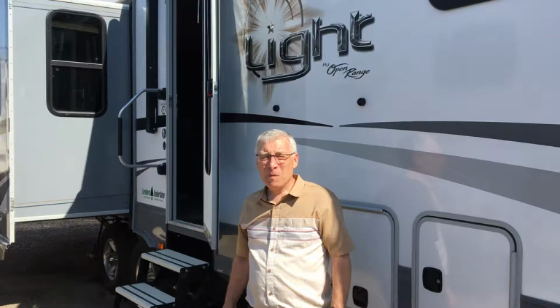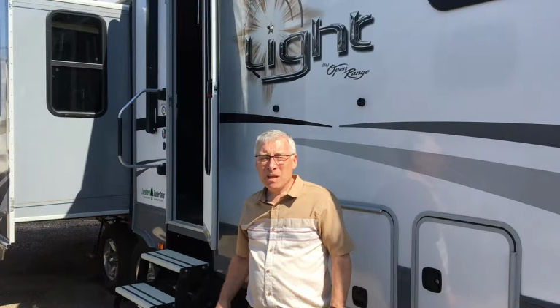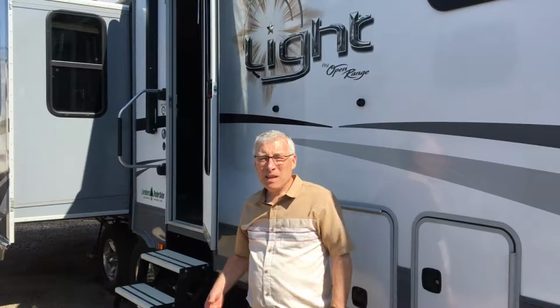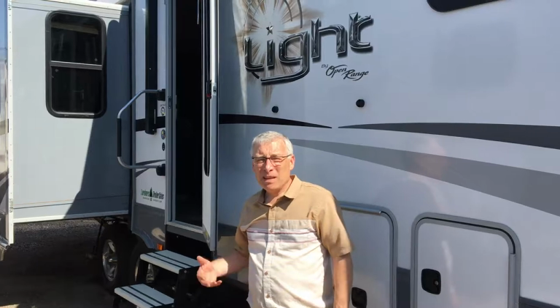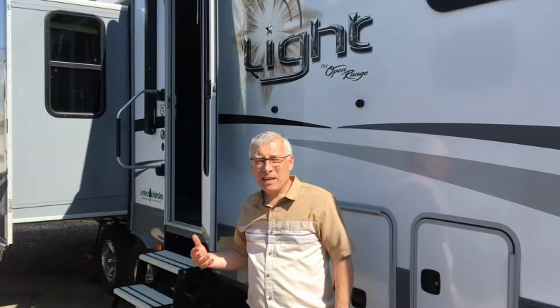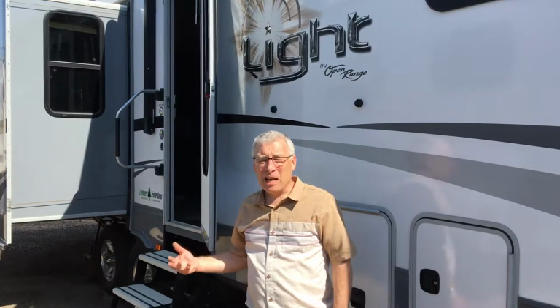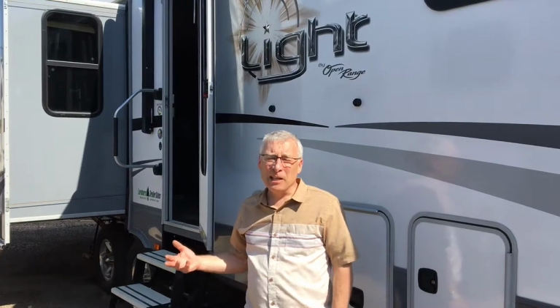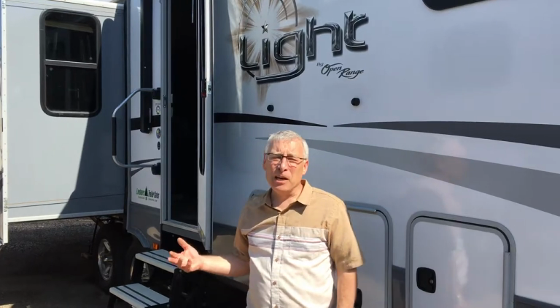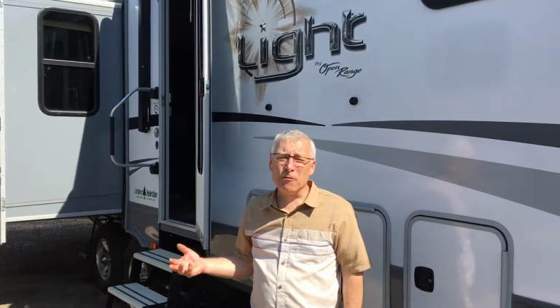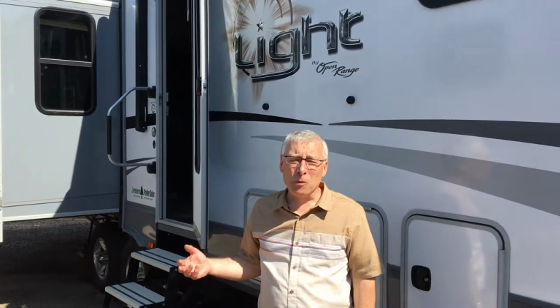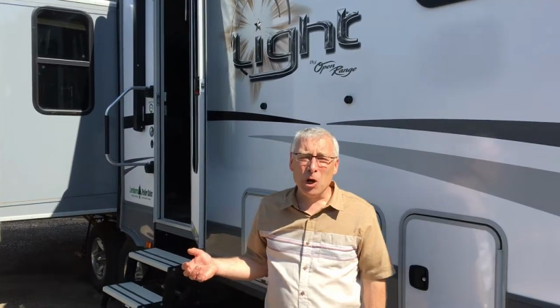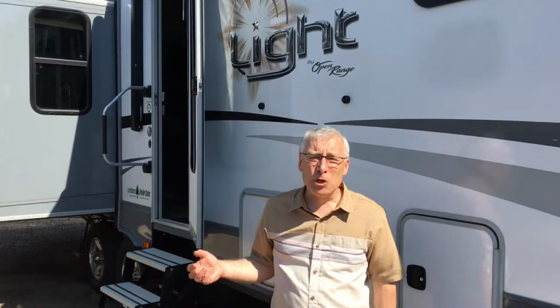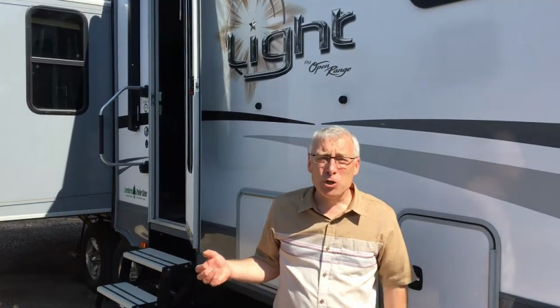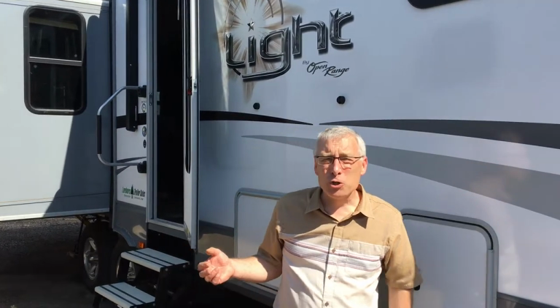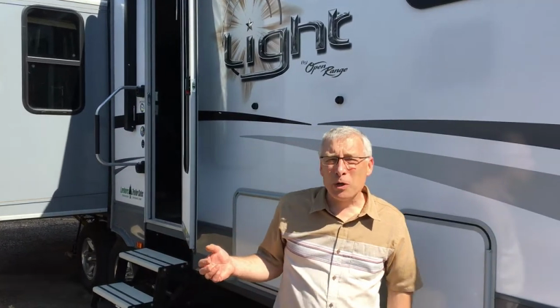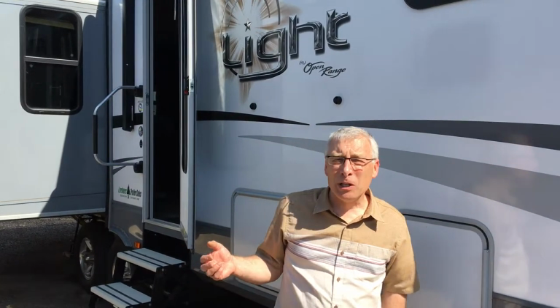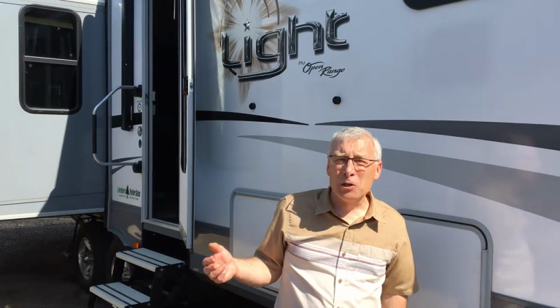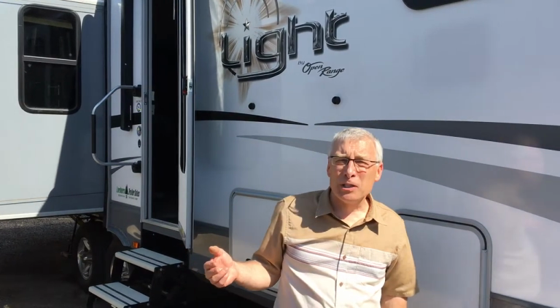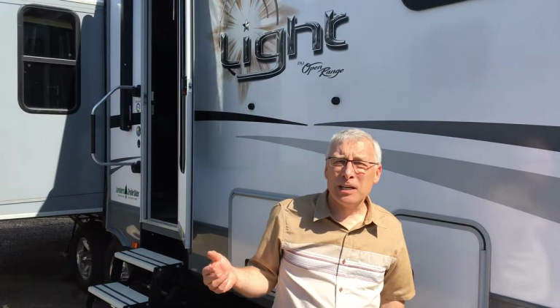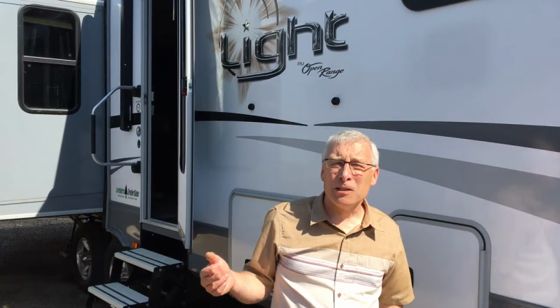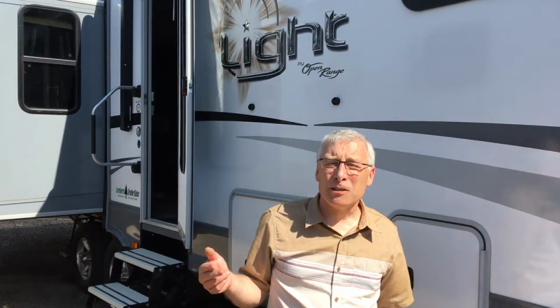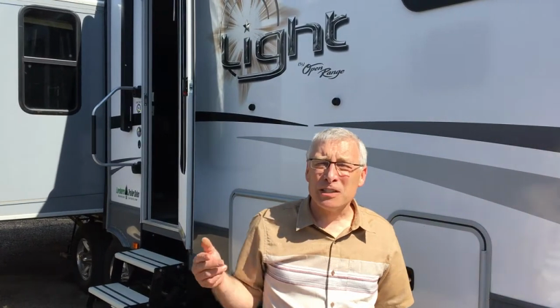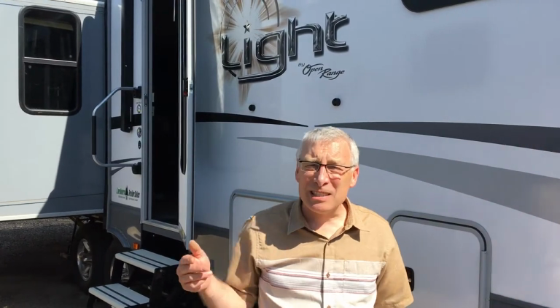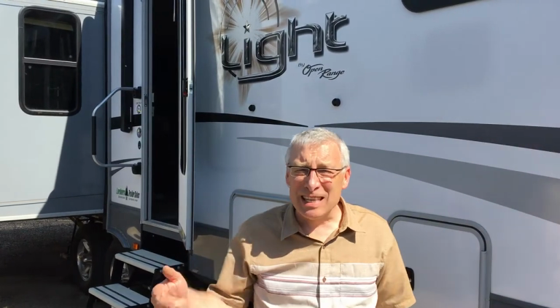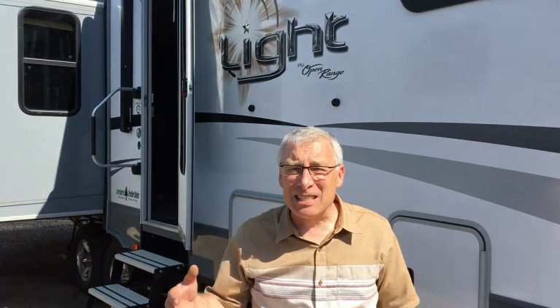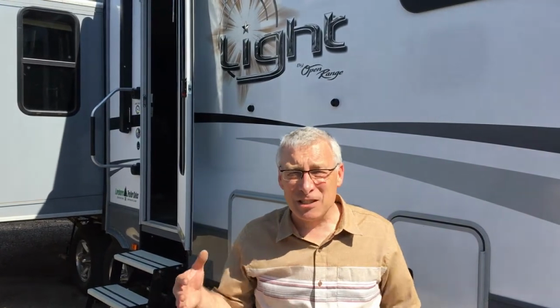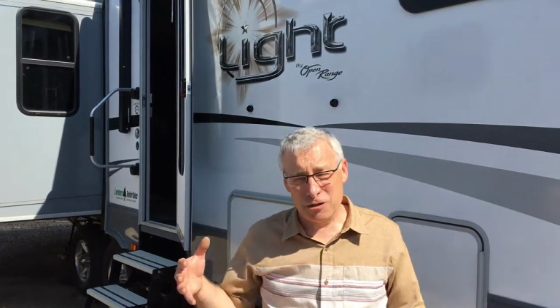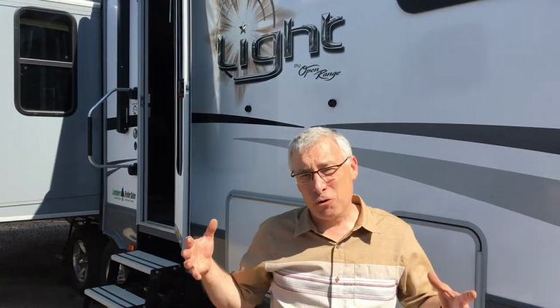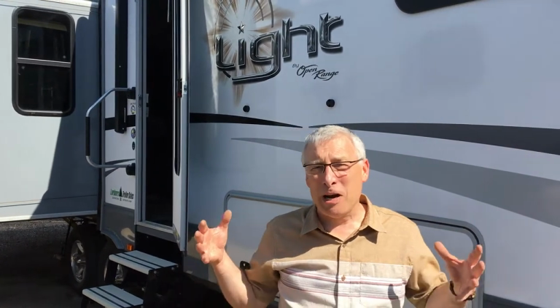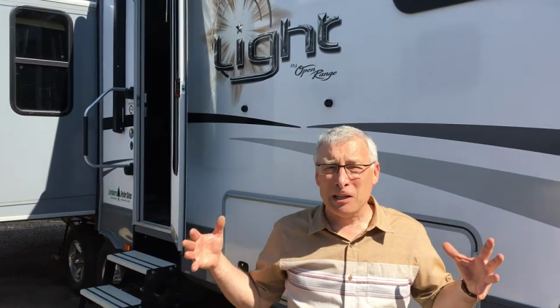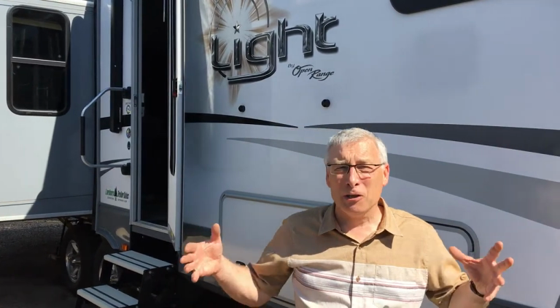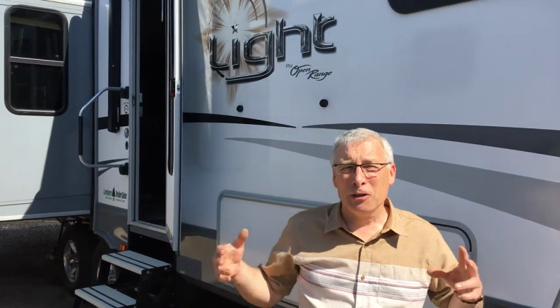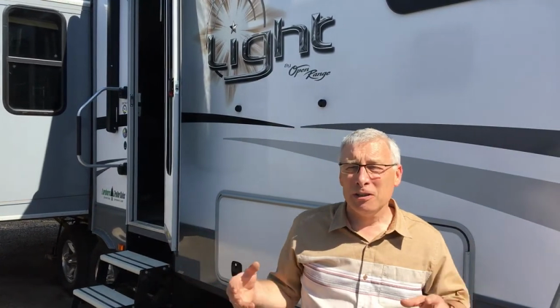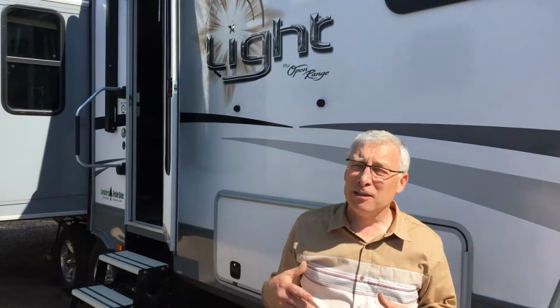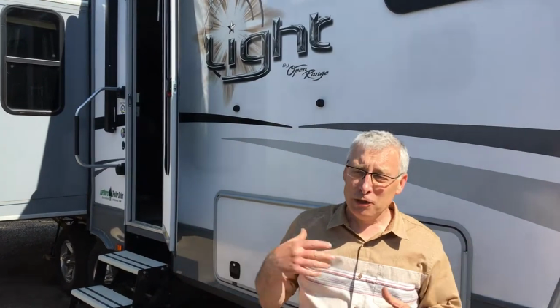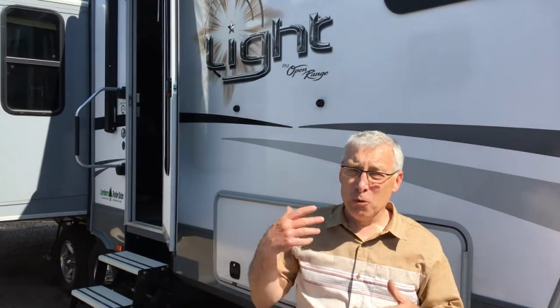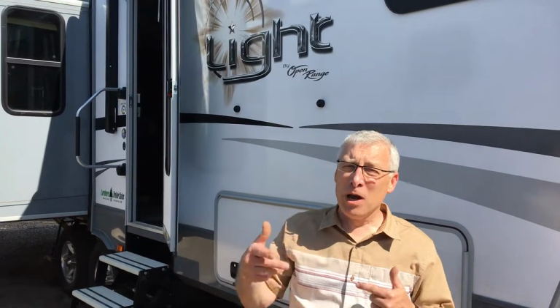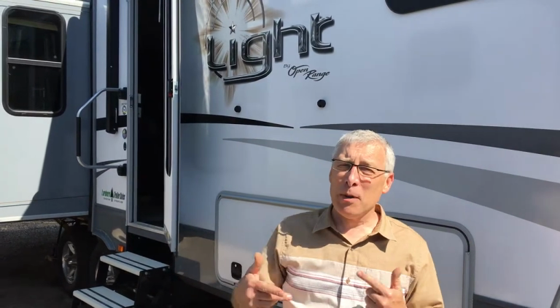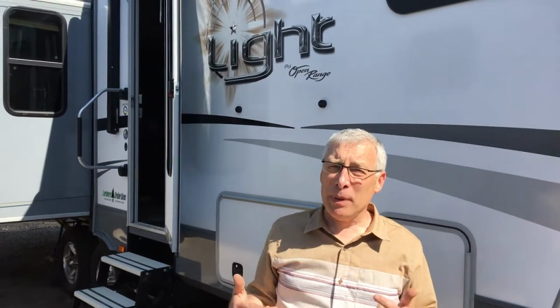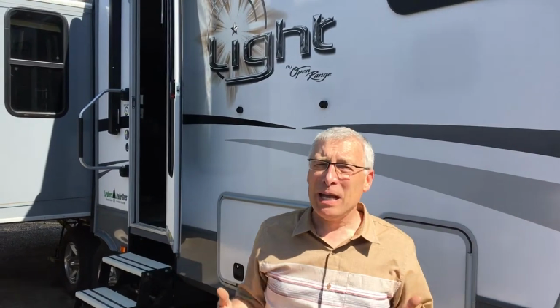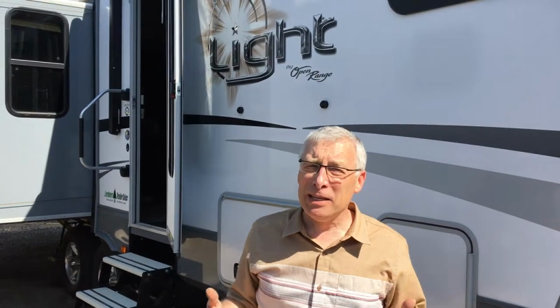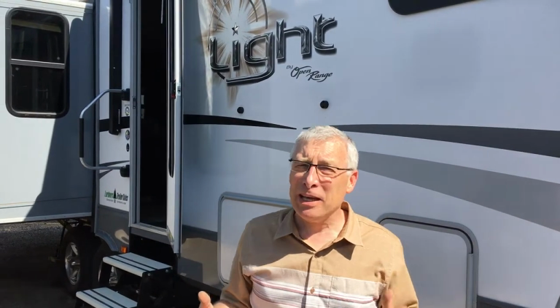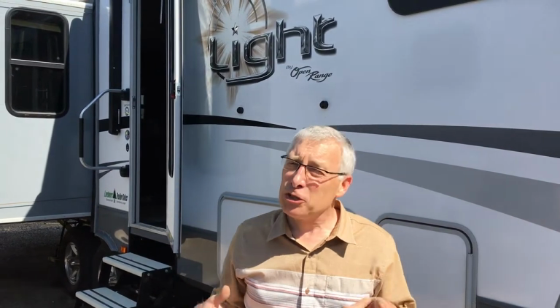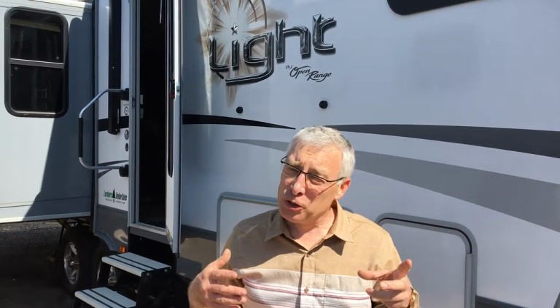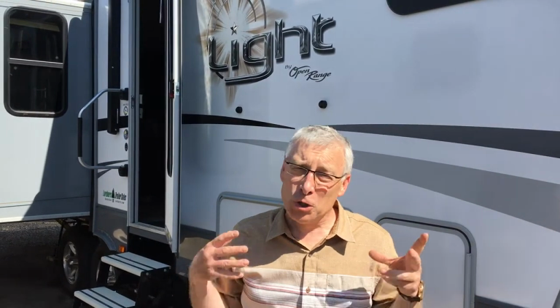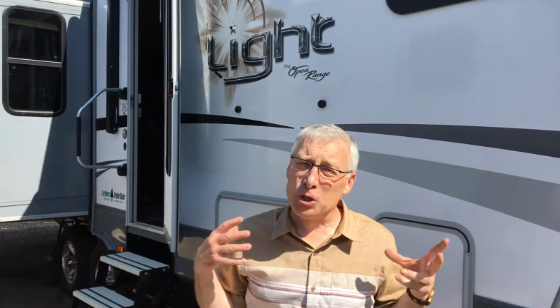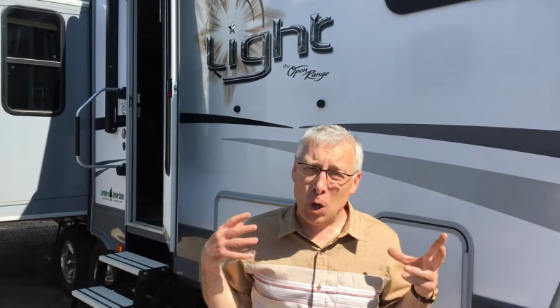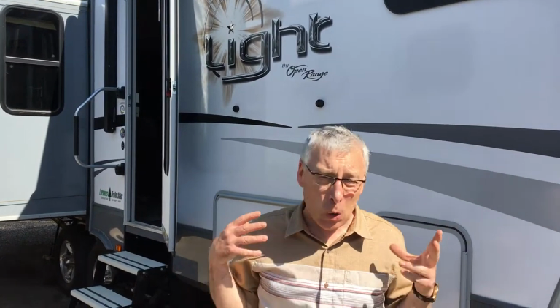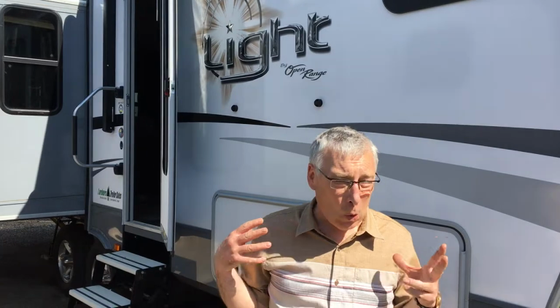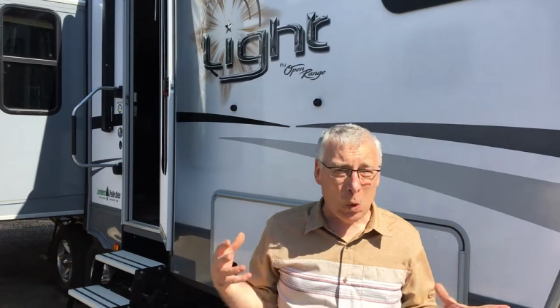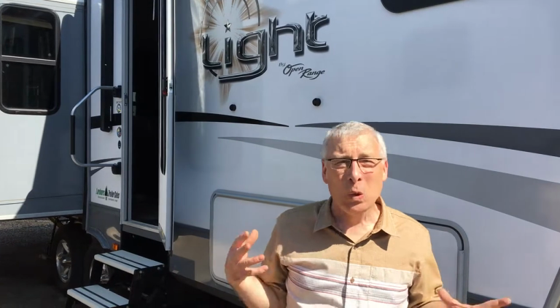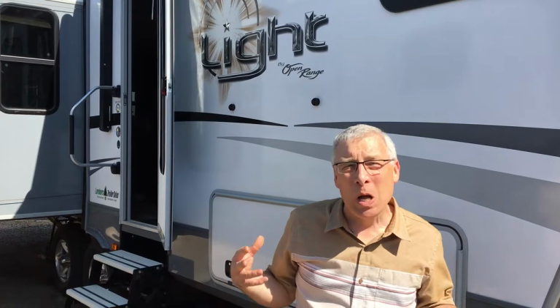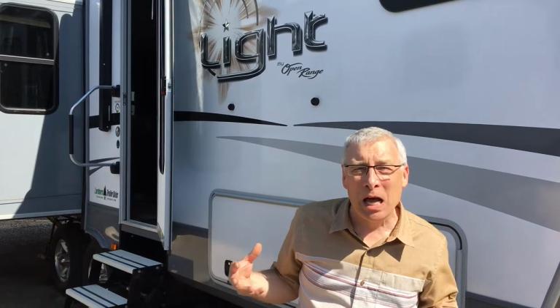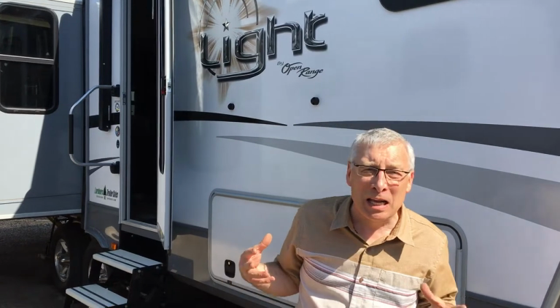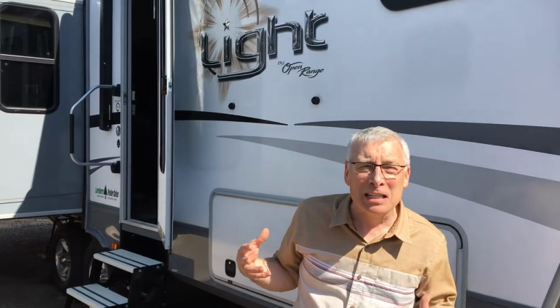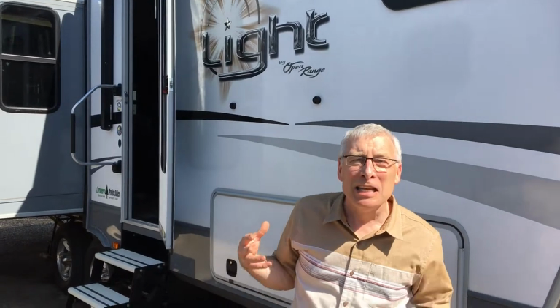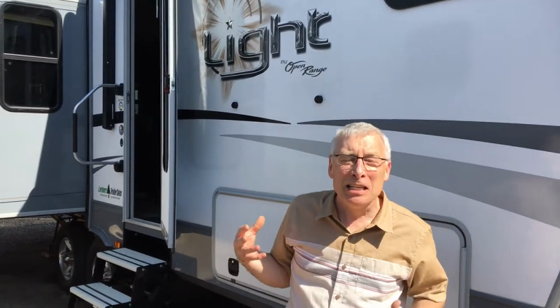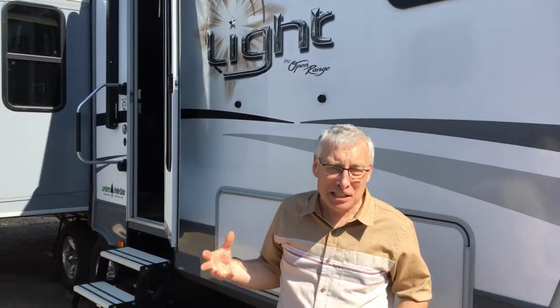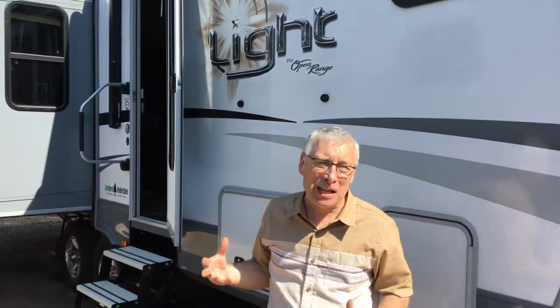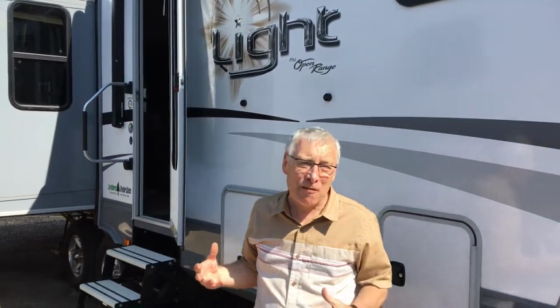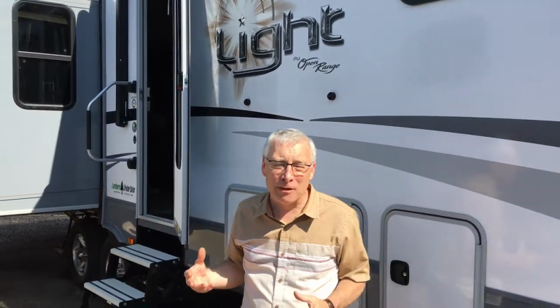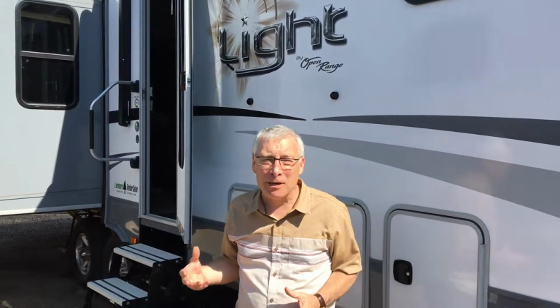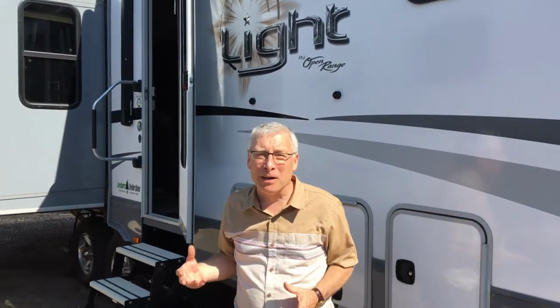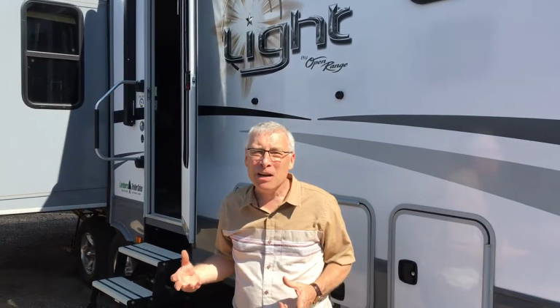Kelly here from Lardner's Trailer Sales. This trailer, you want to pay attention — there's a whole lot of neat stuff in here.